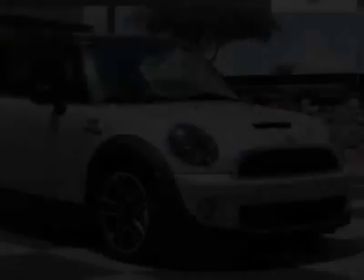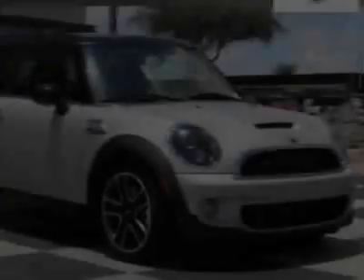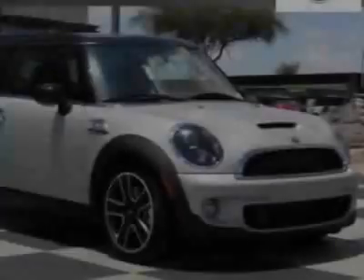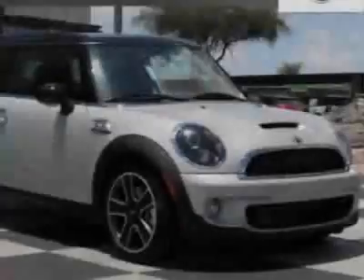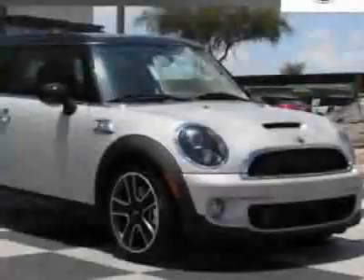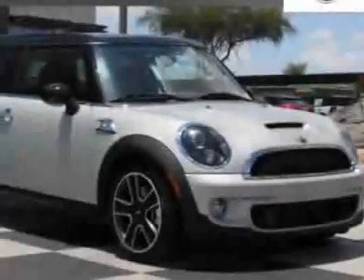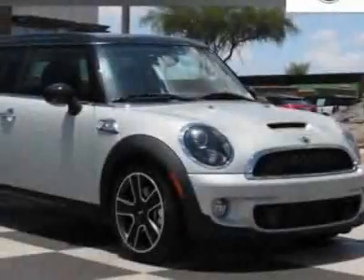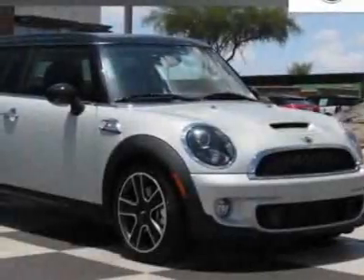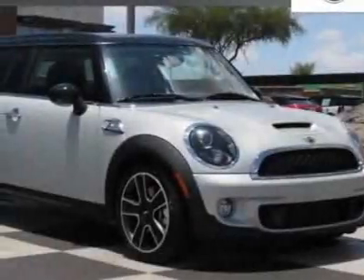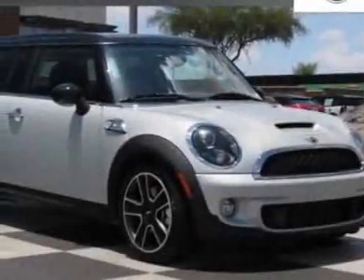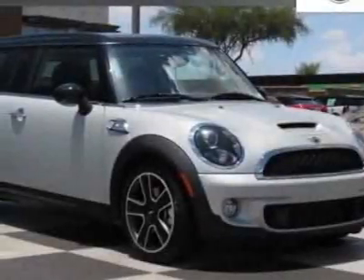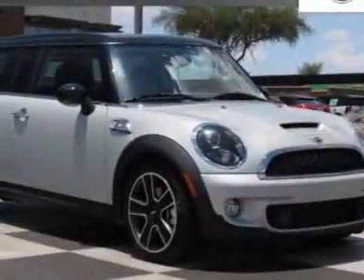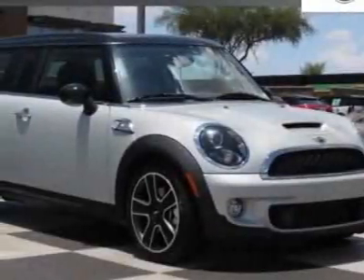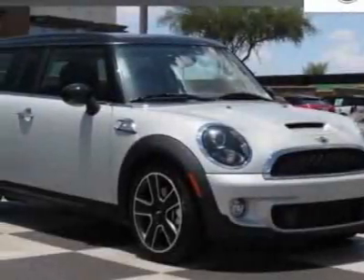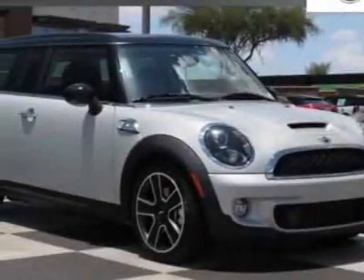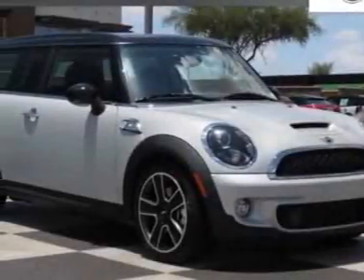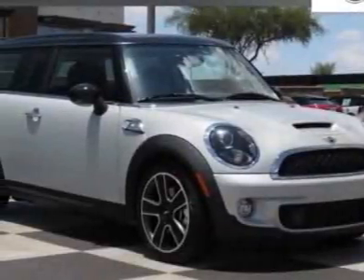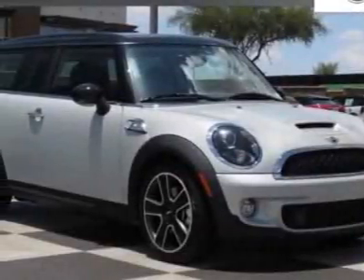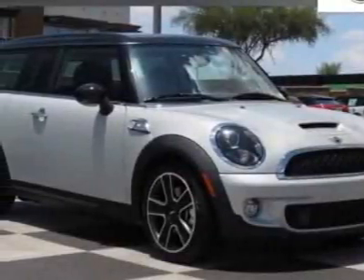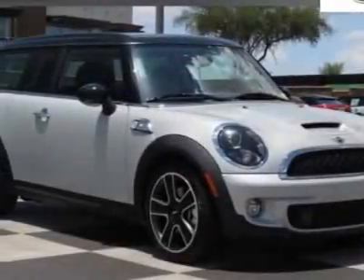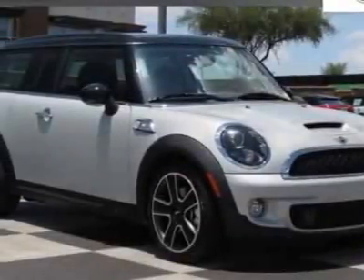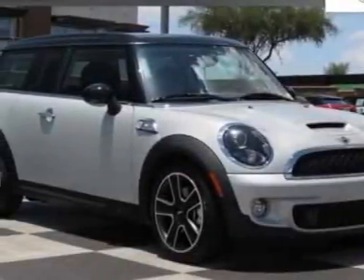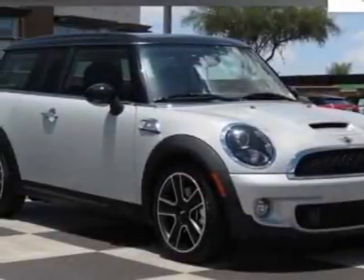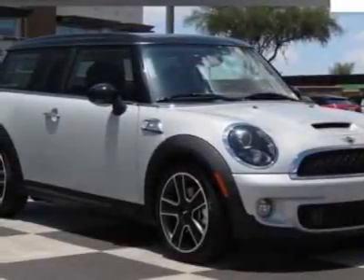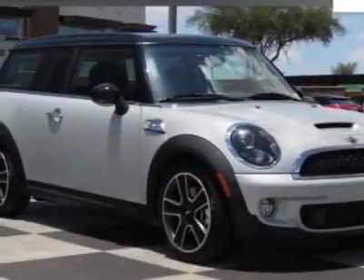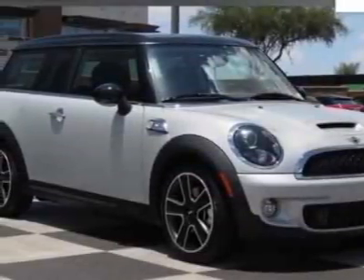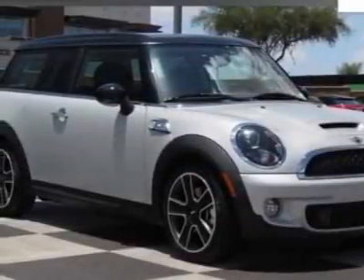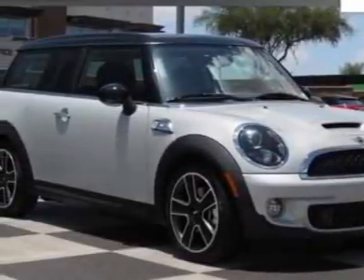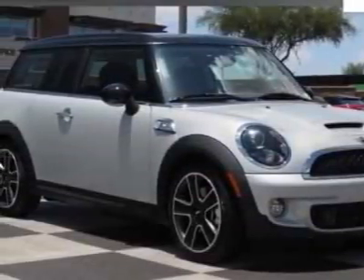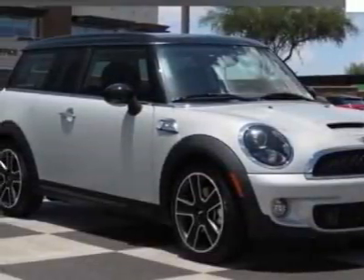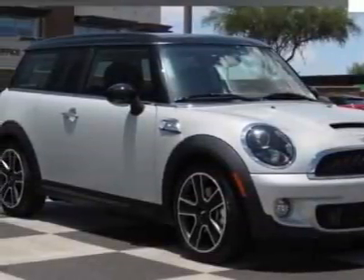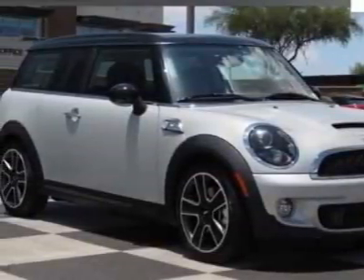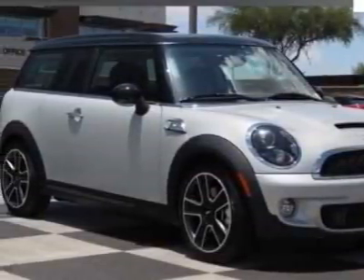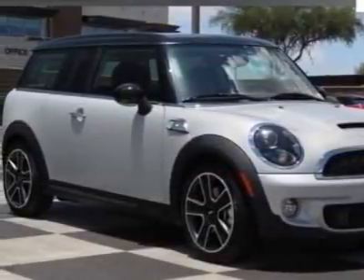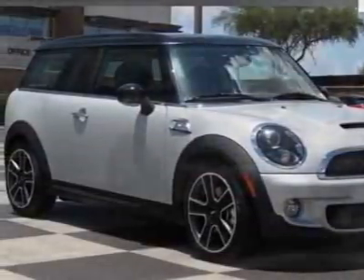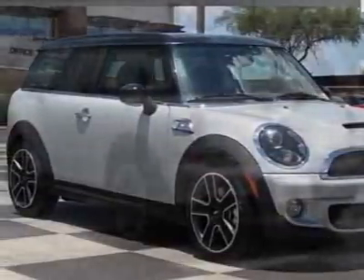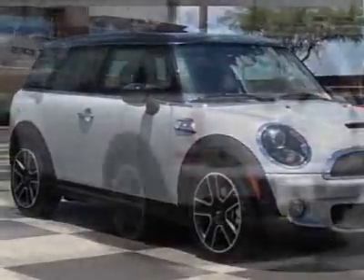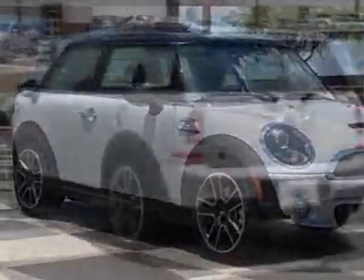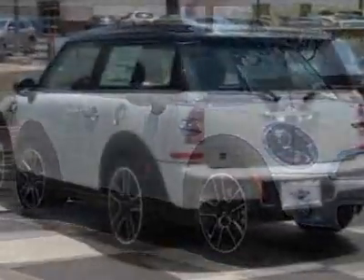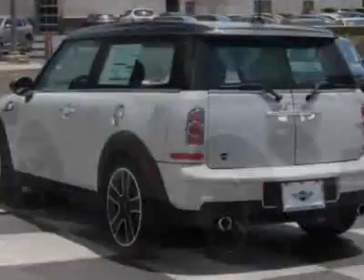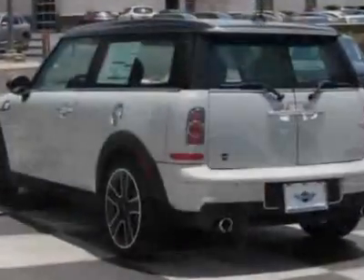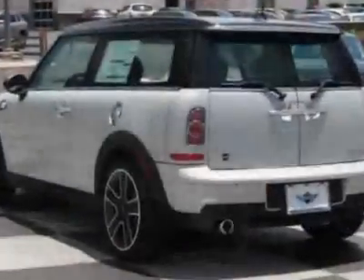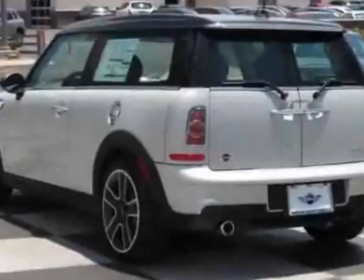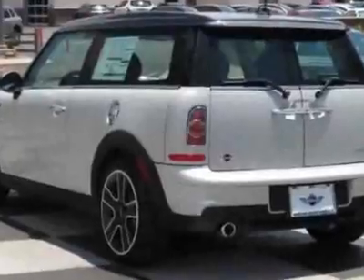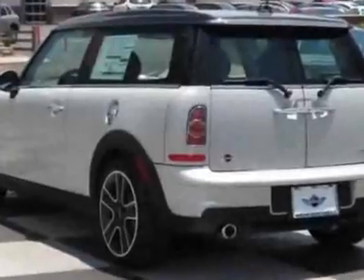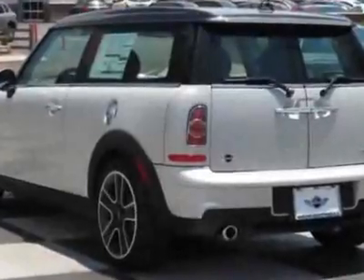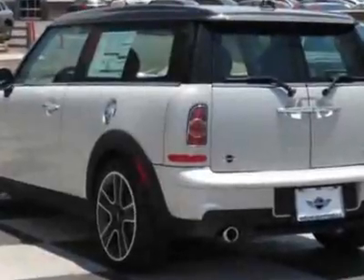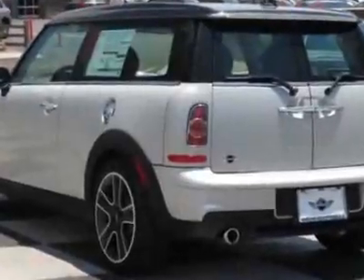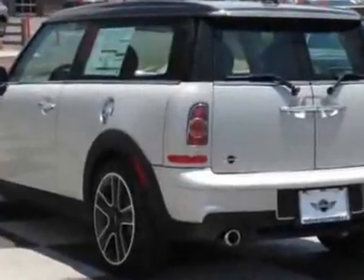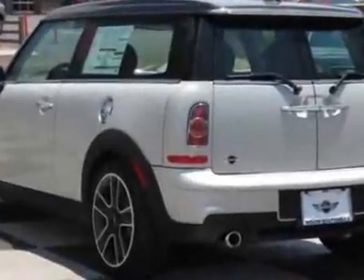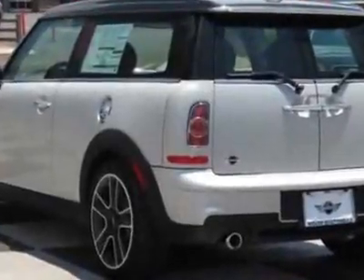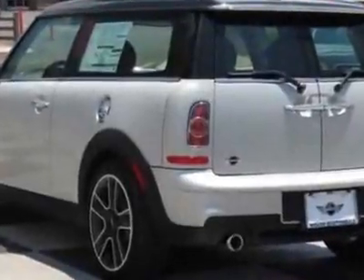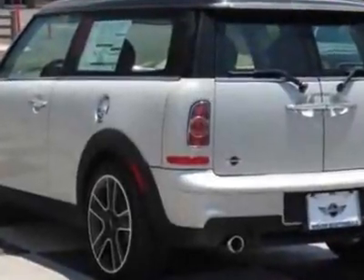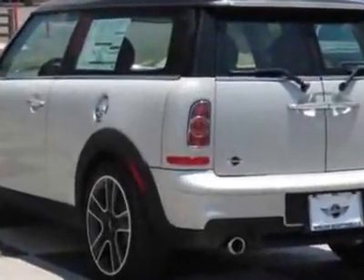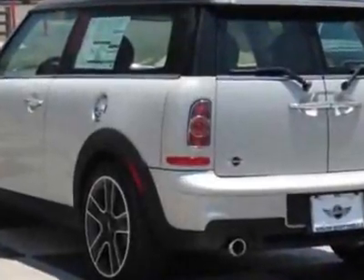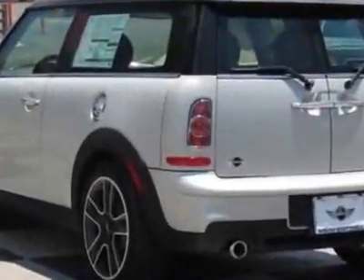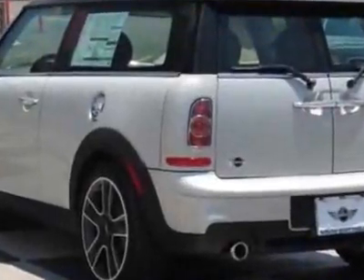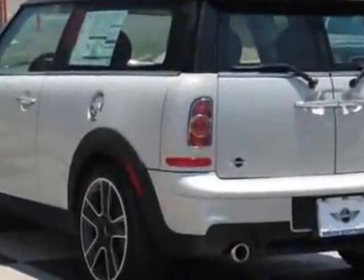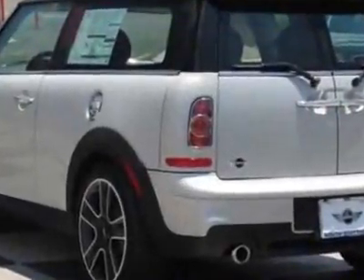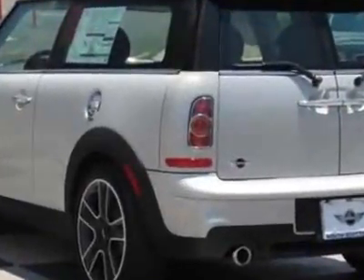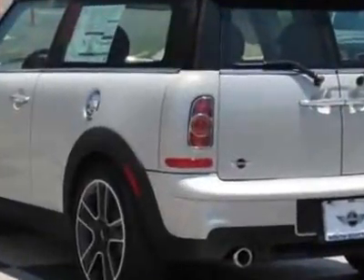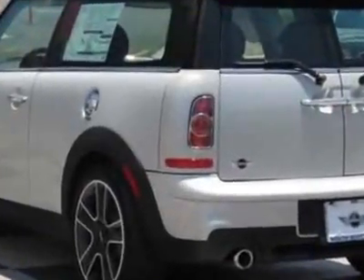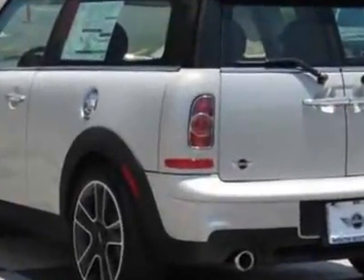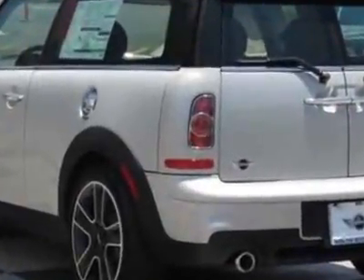Come take a look at this new 2012 Mini Cooper Clubman. For your protection, this vehicle has a full factory warranty.